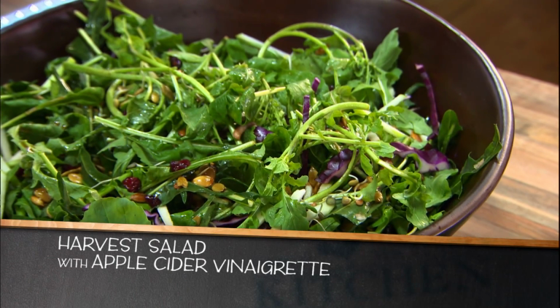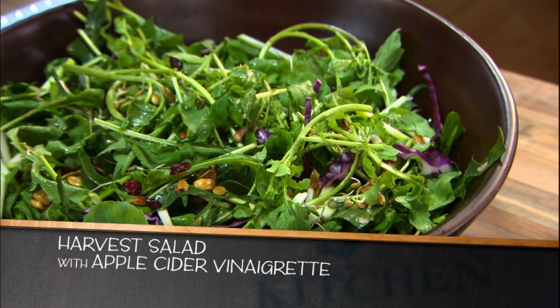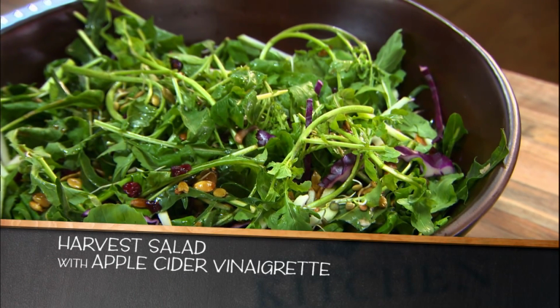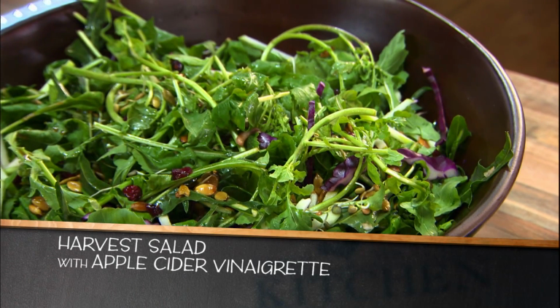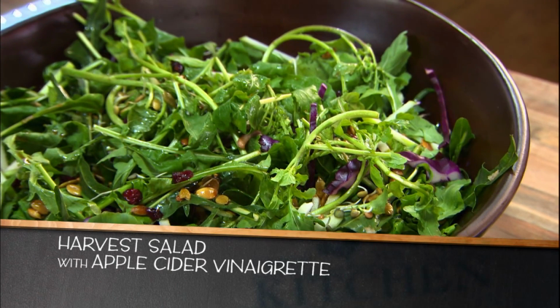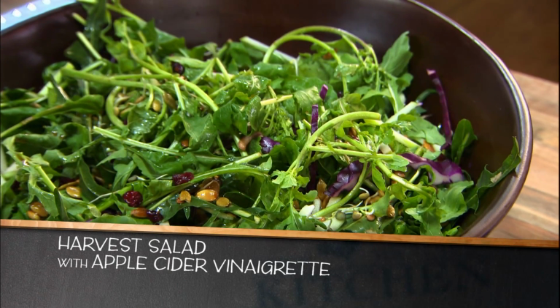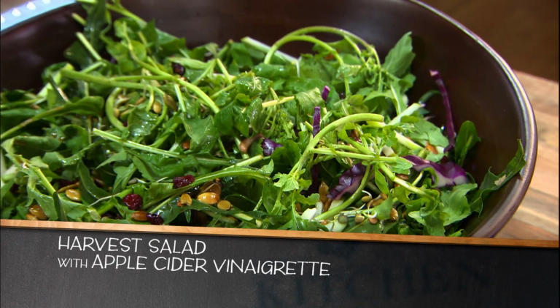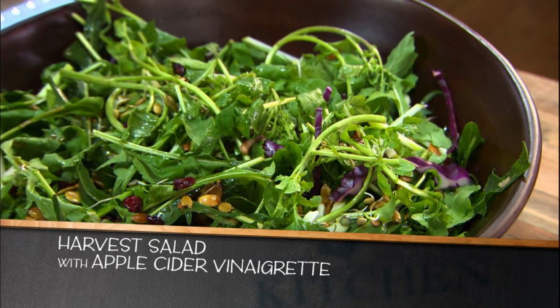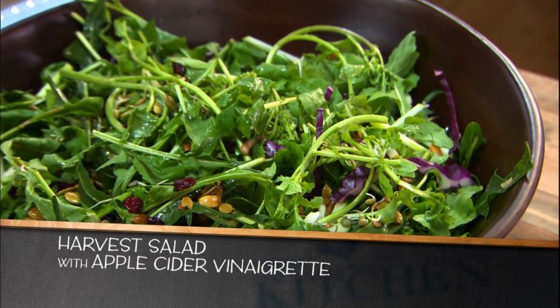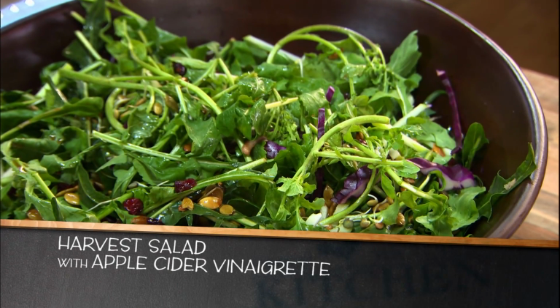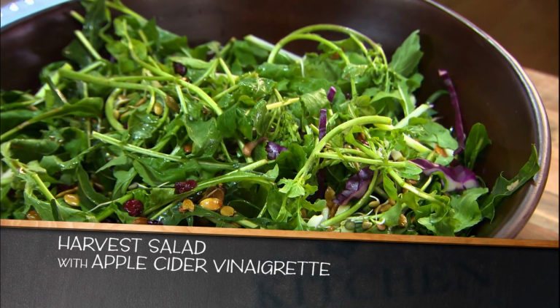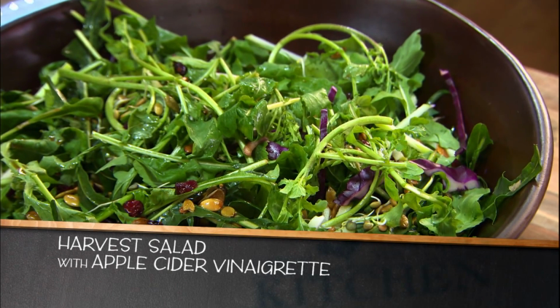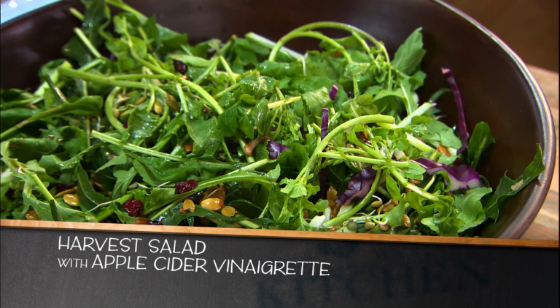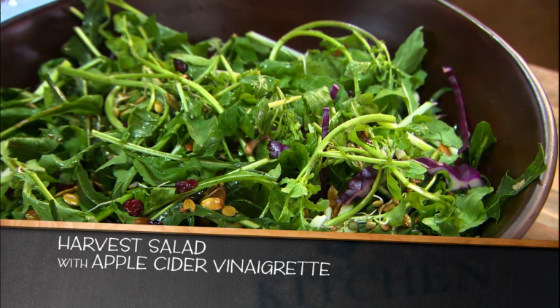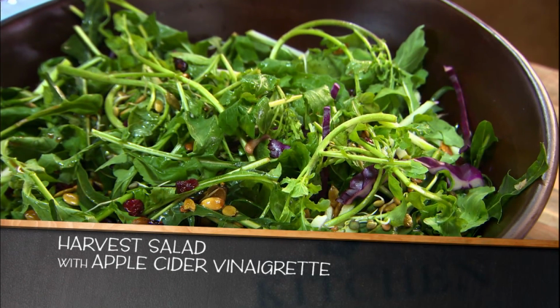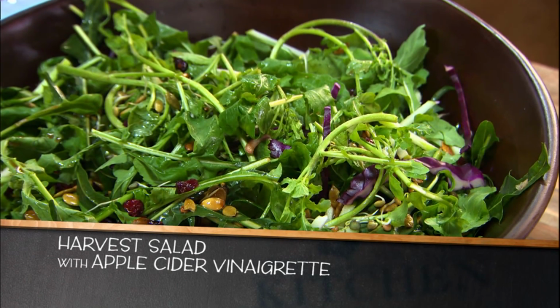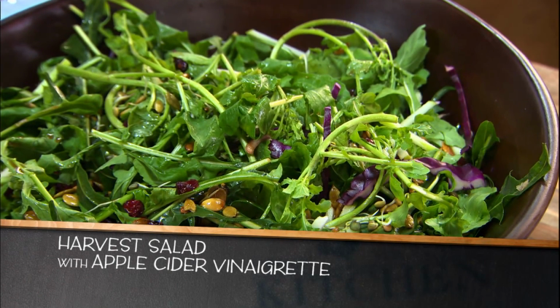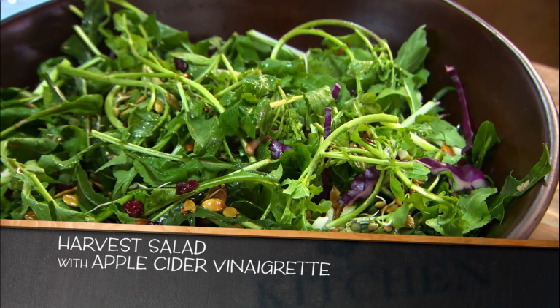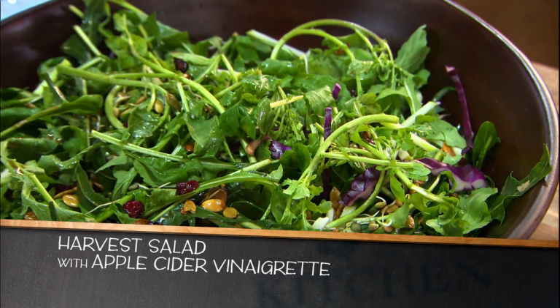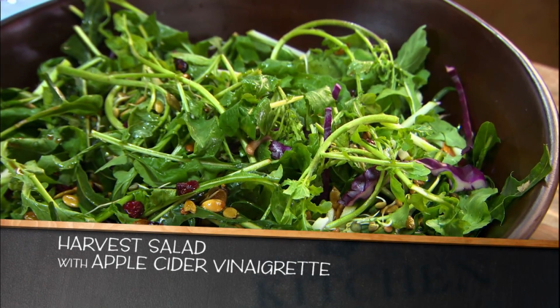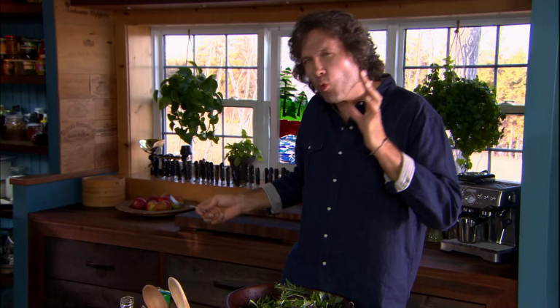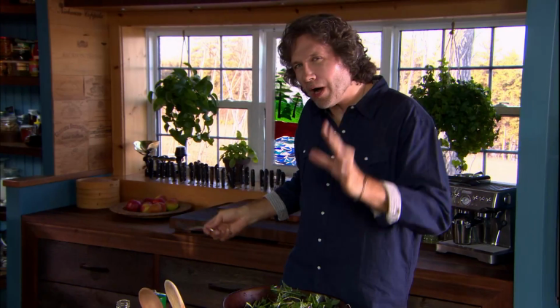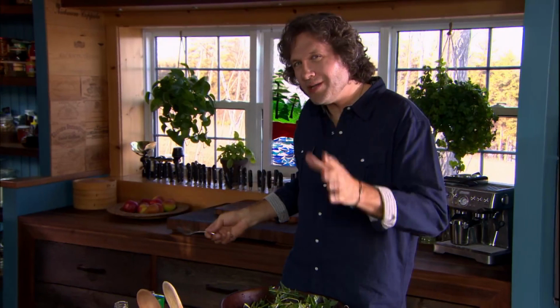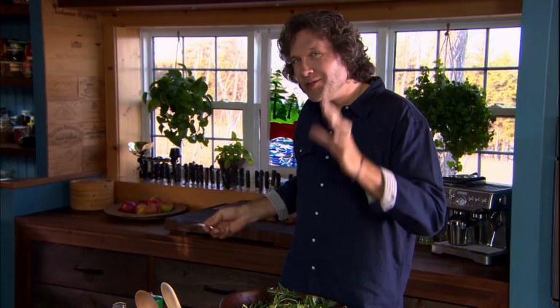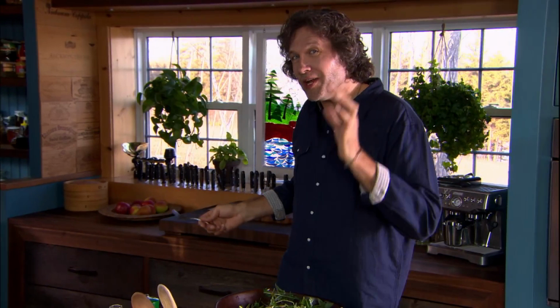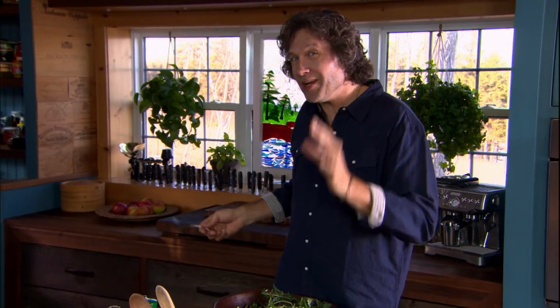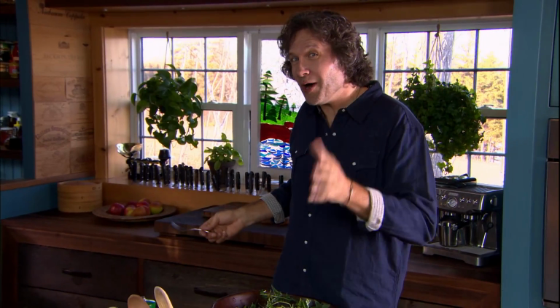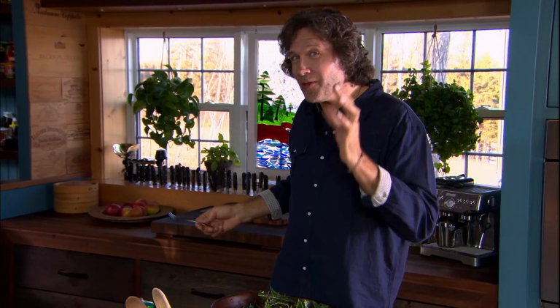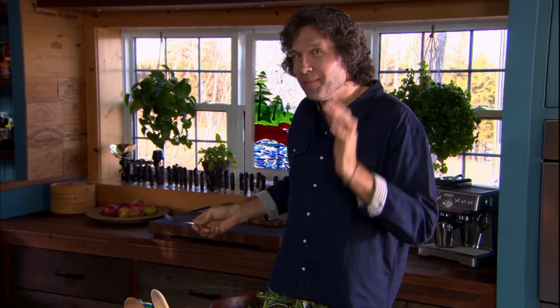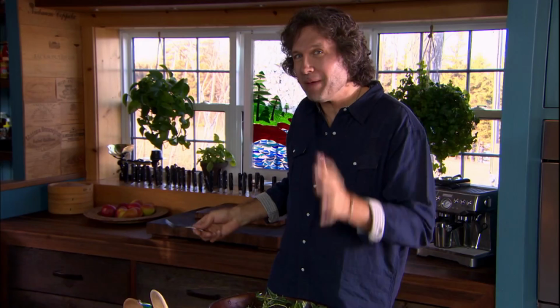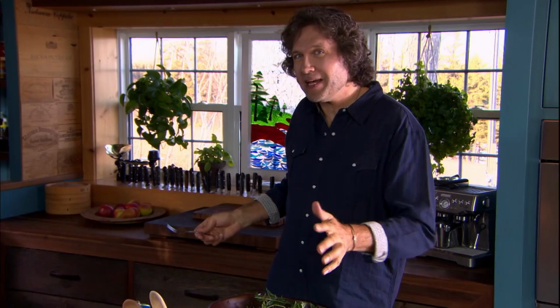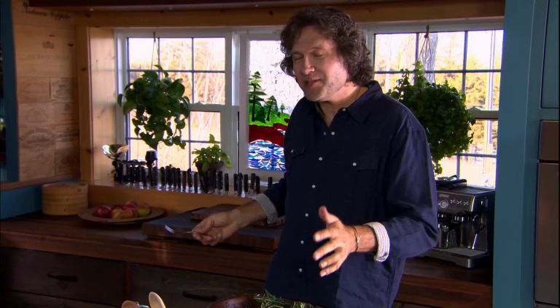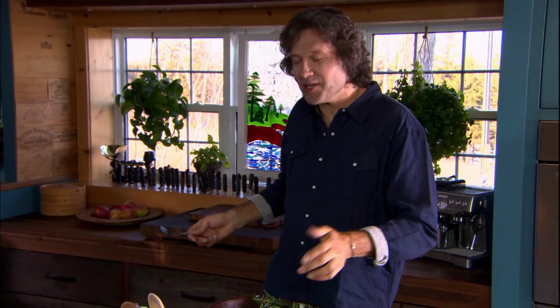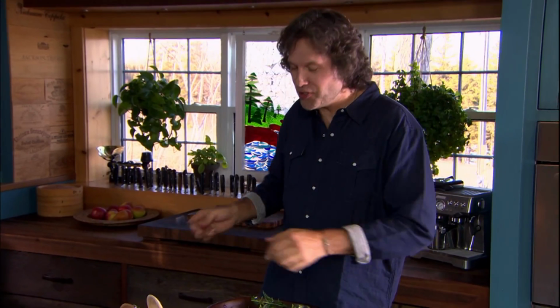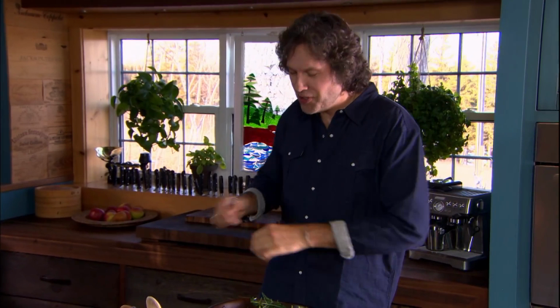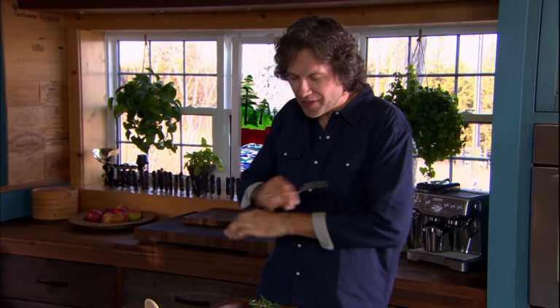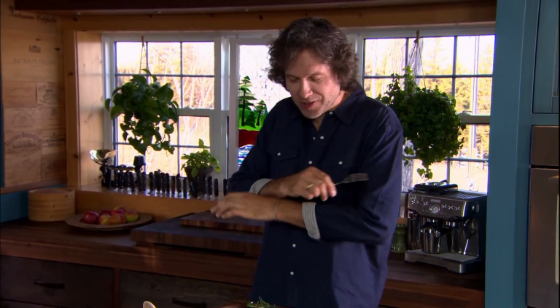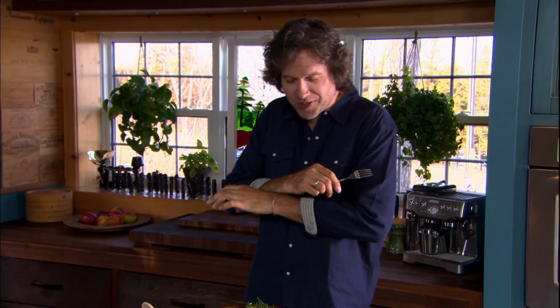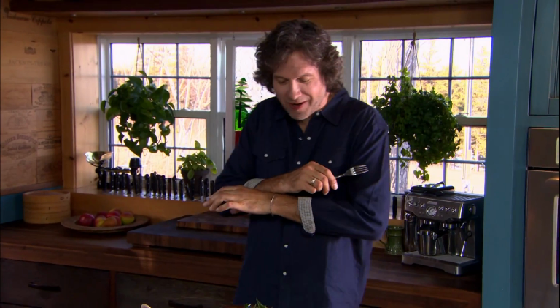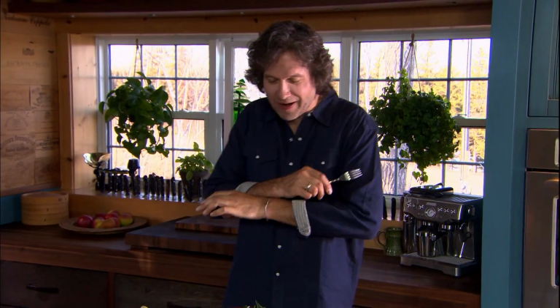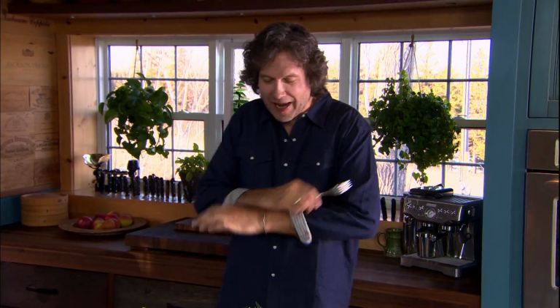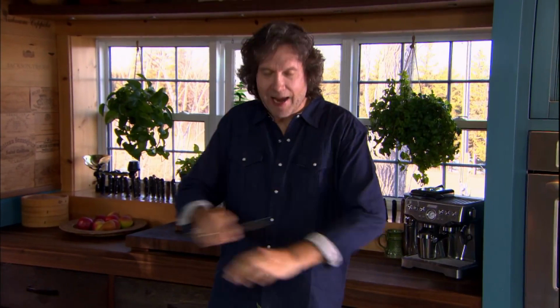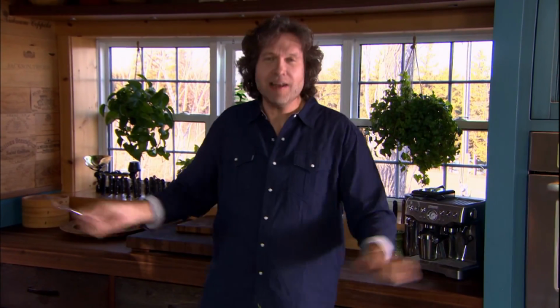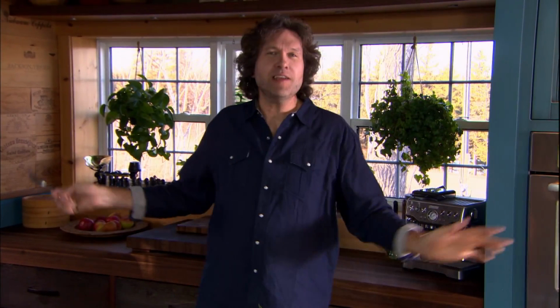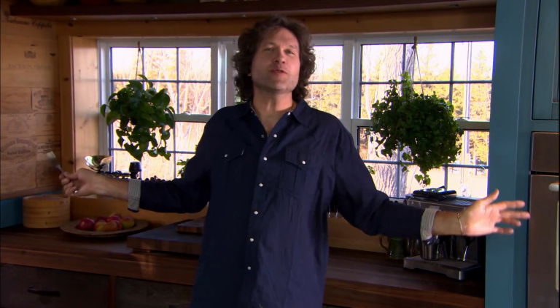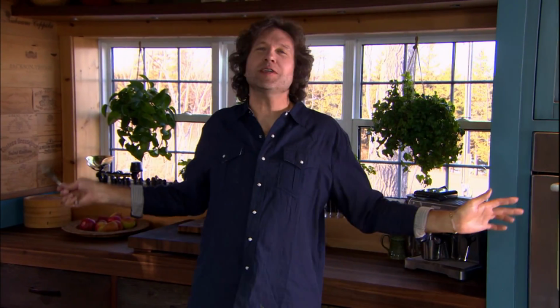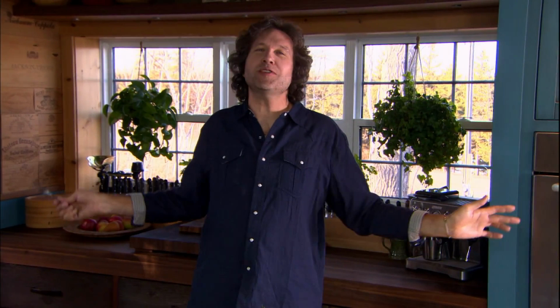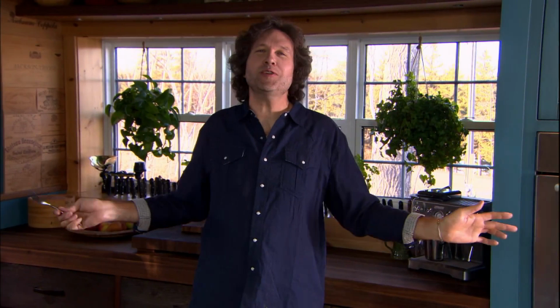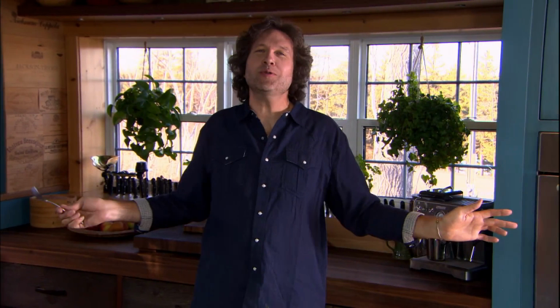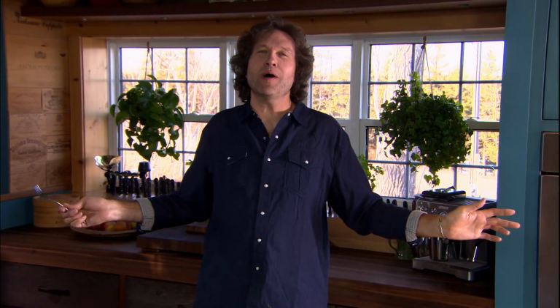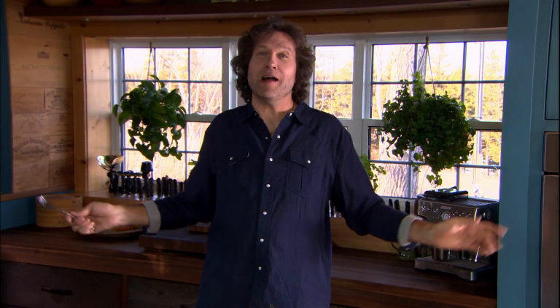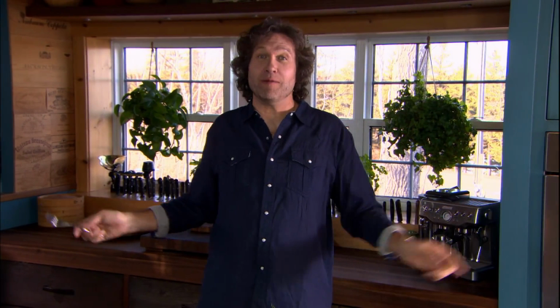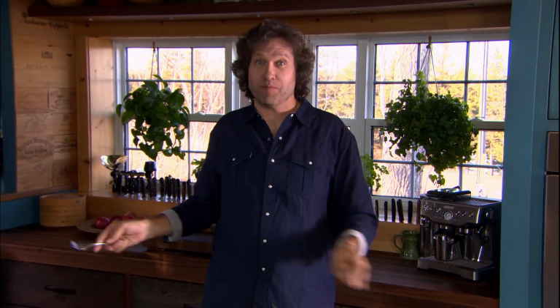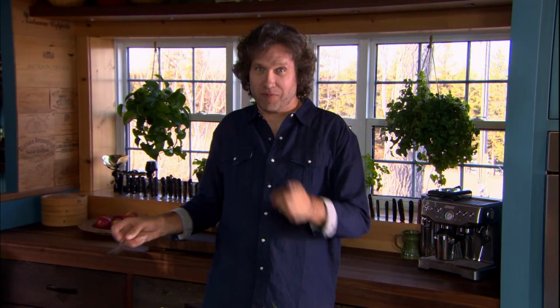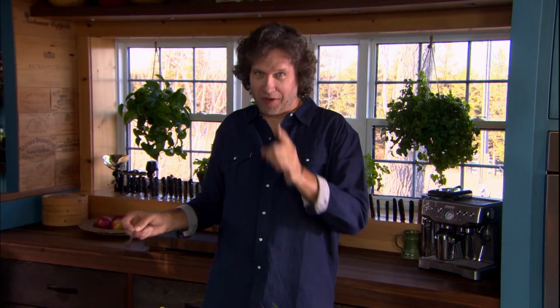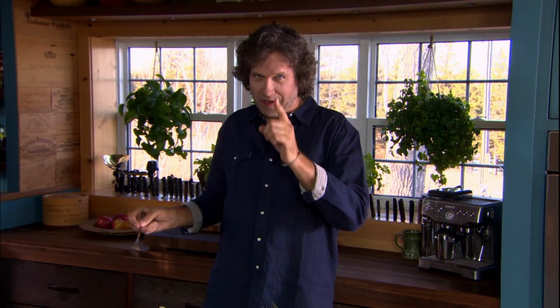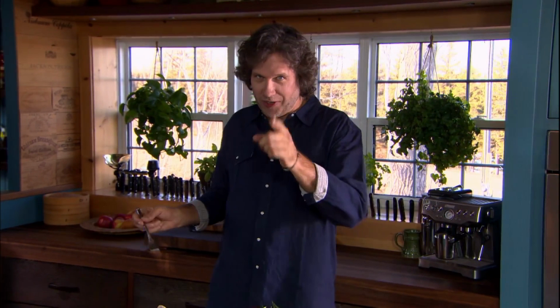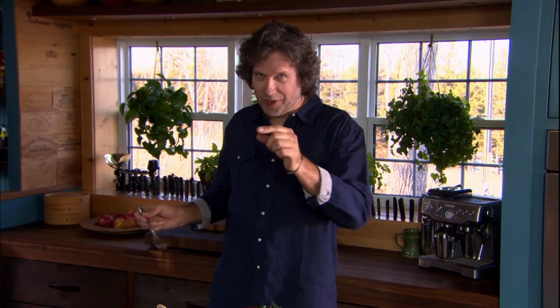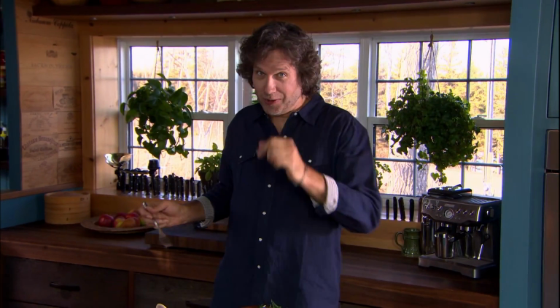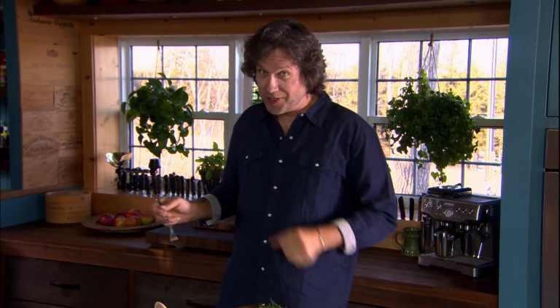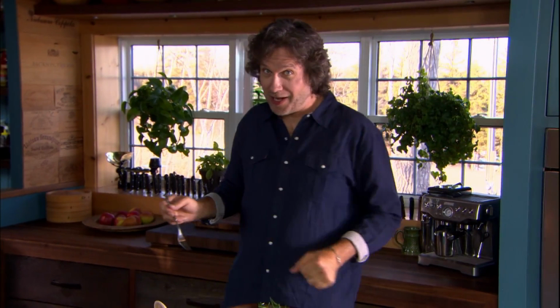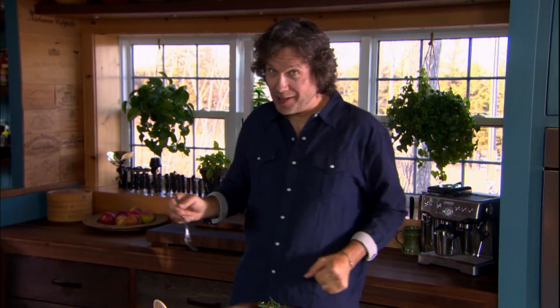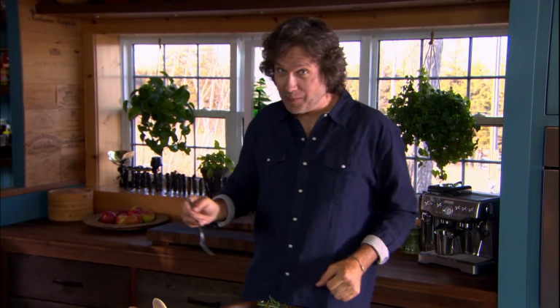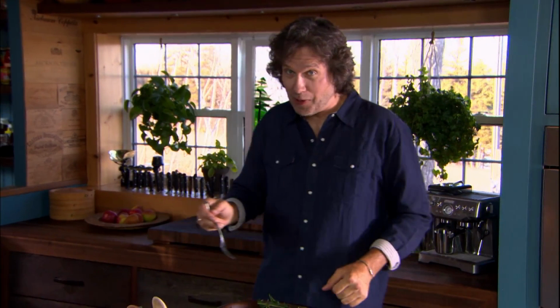The bottom line is this: once you know the basics, you can stir any twist you want into your salad bowl.